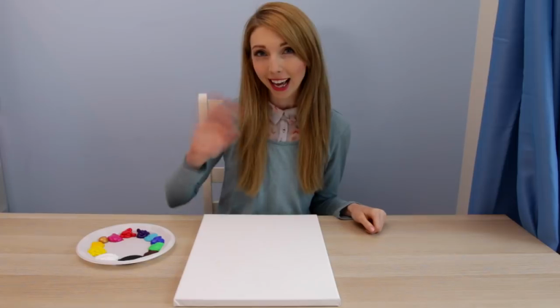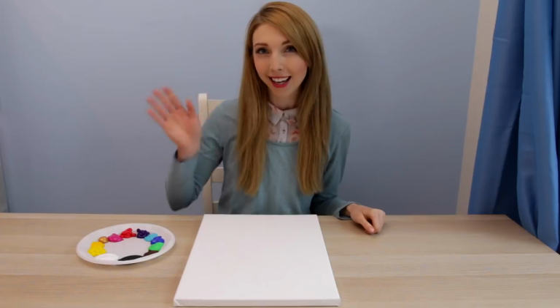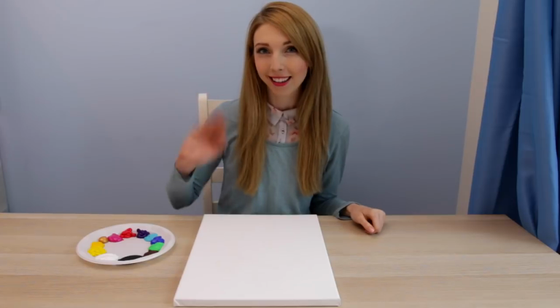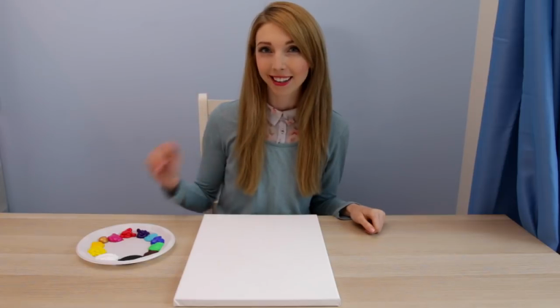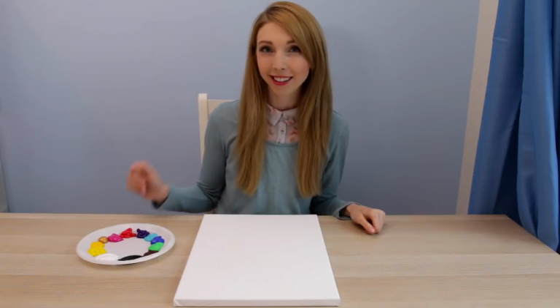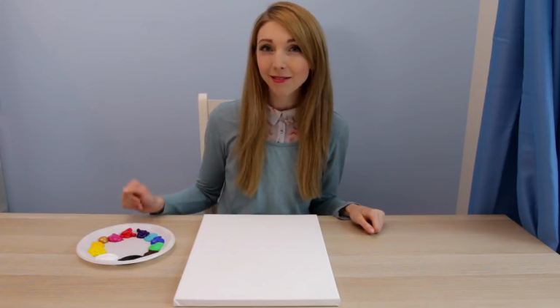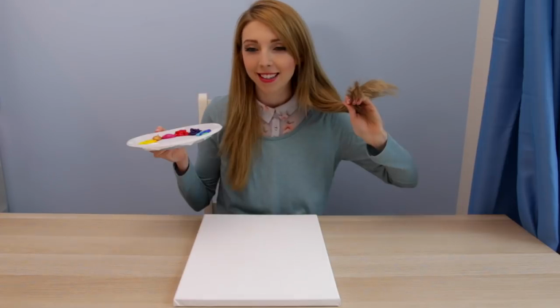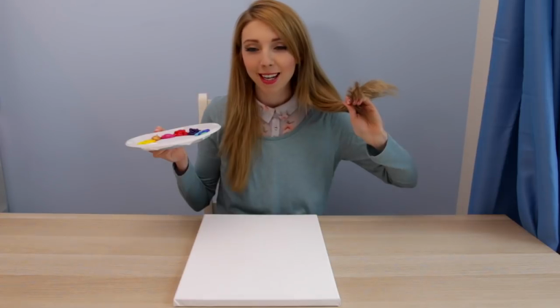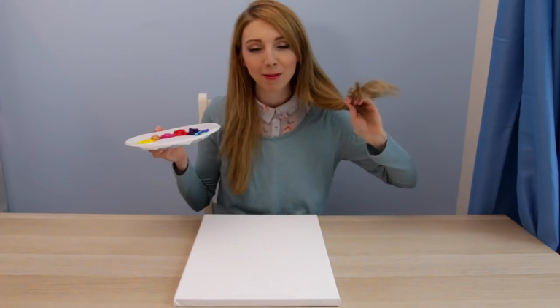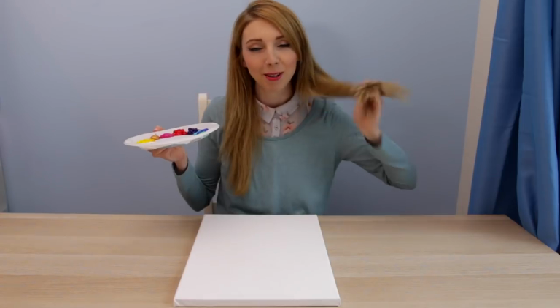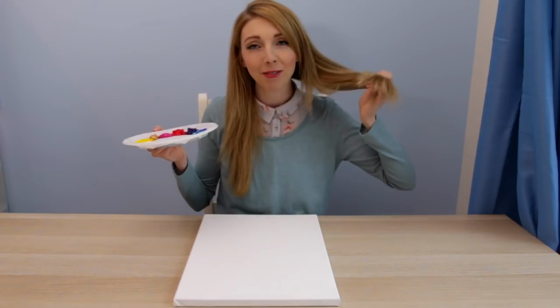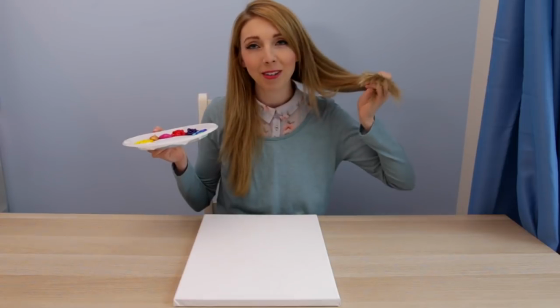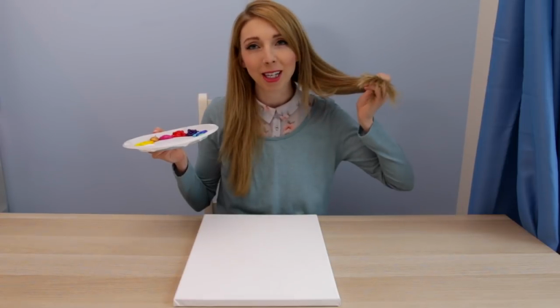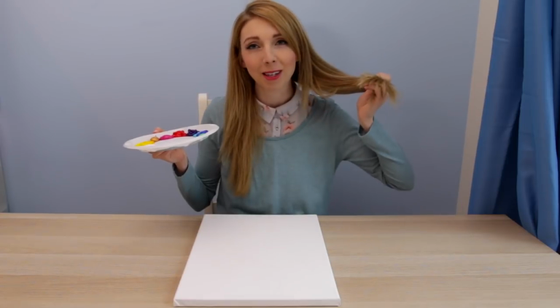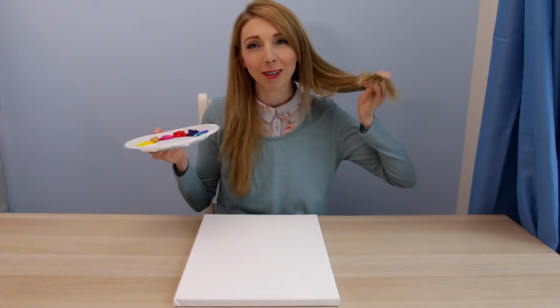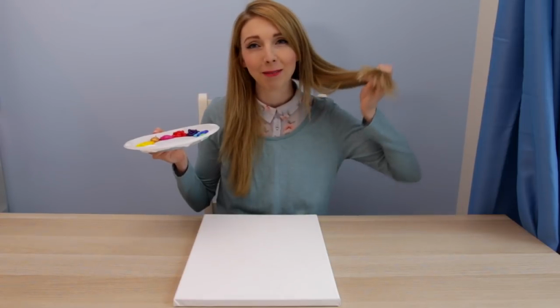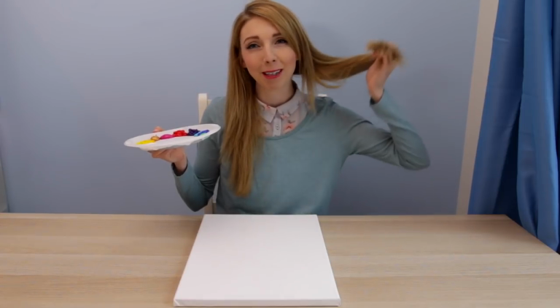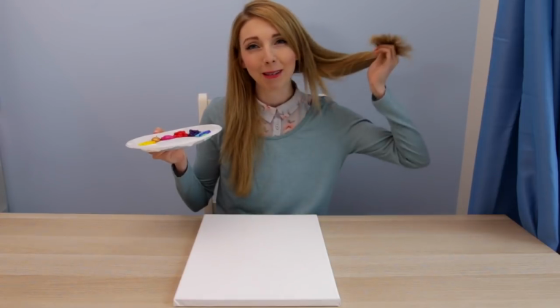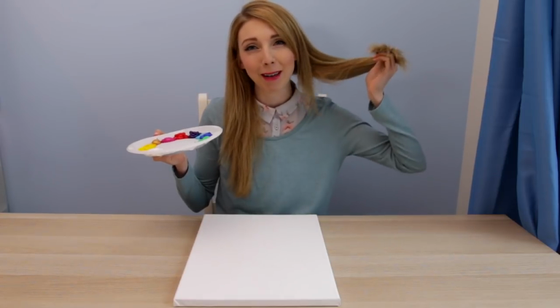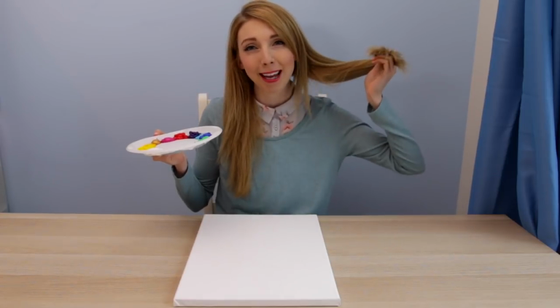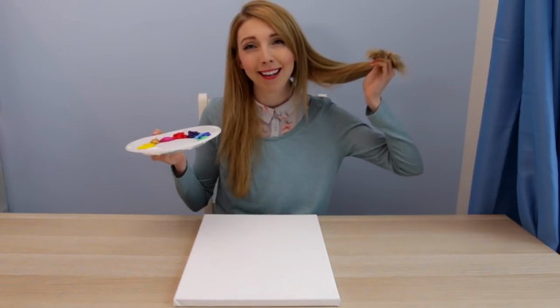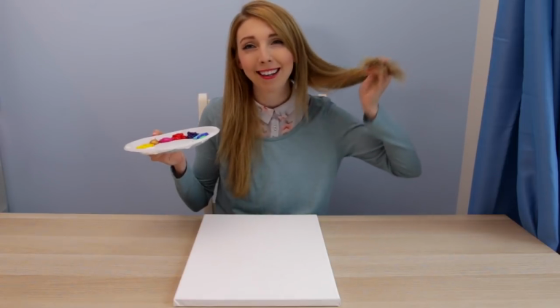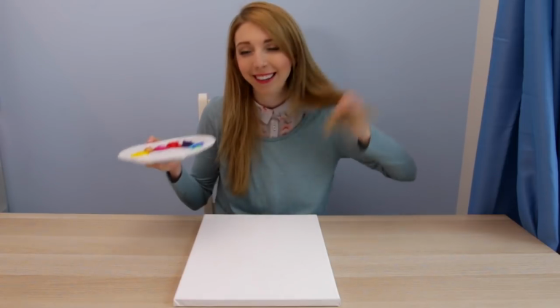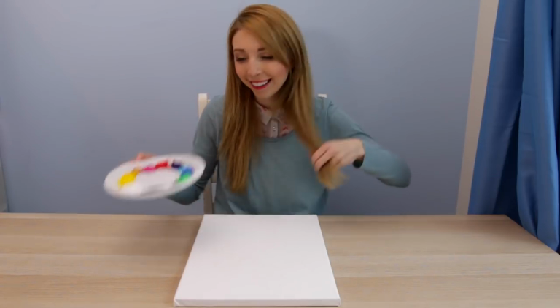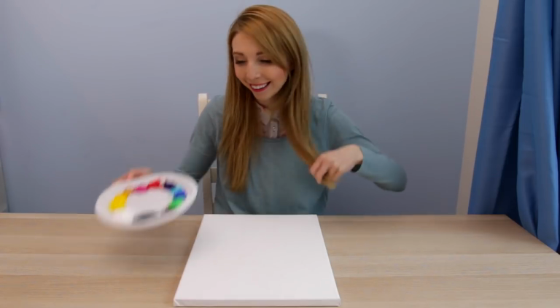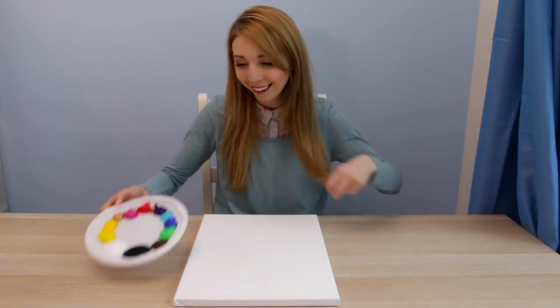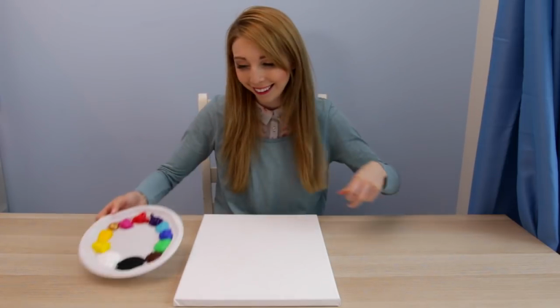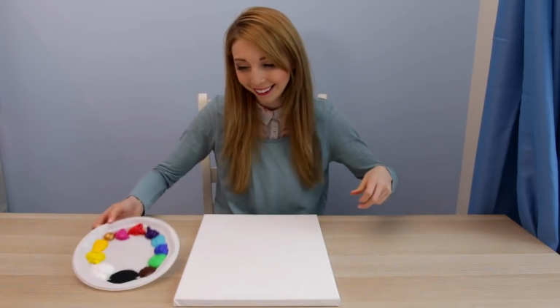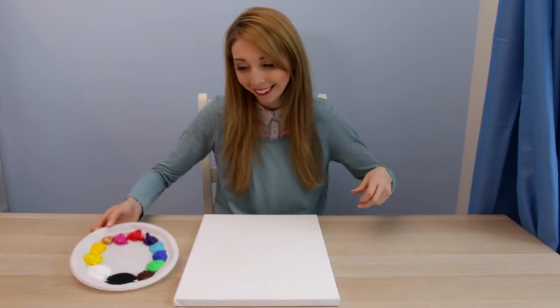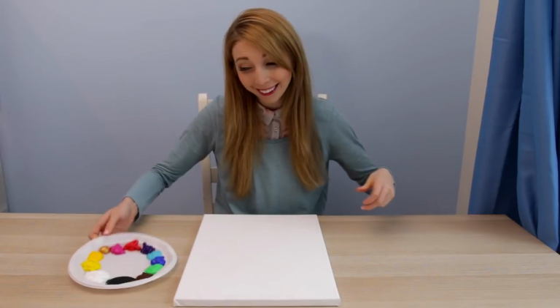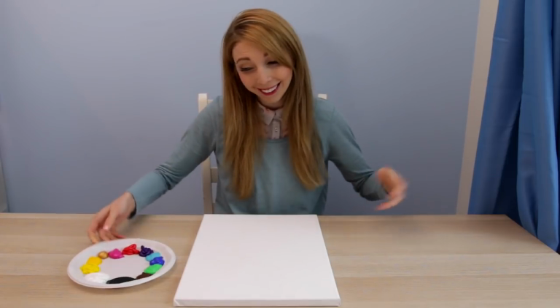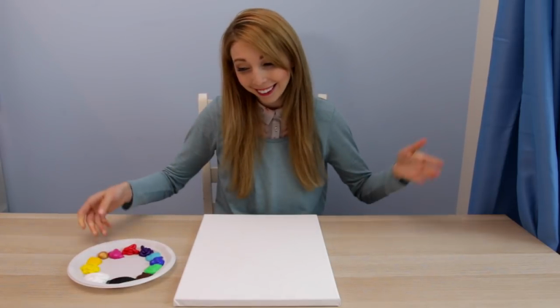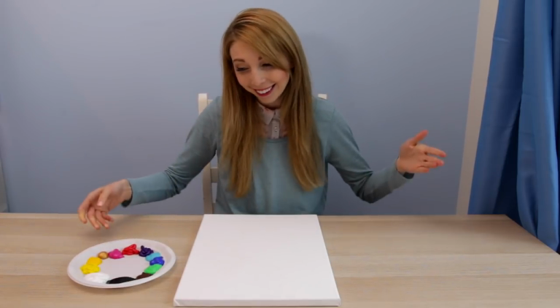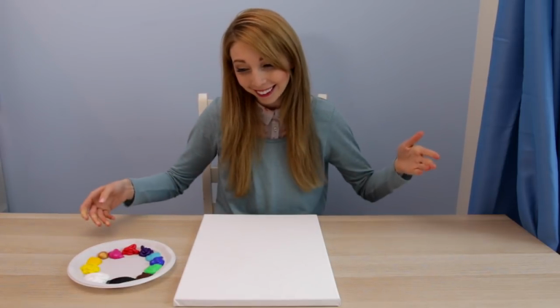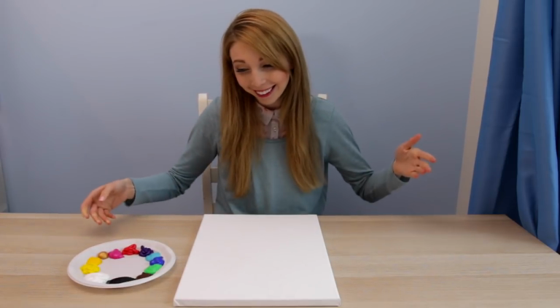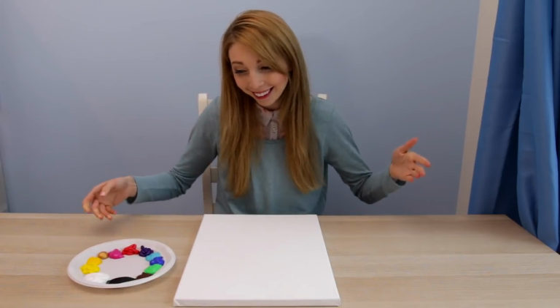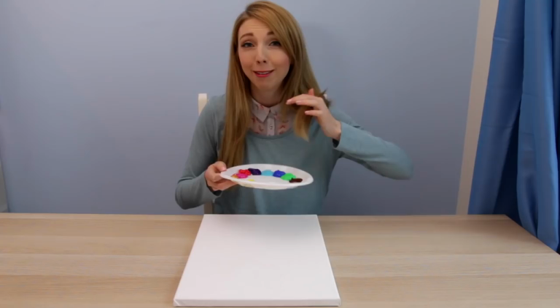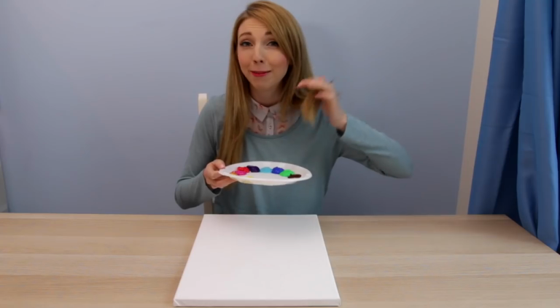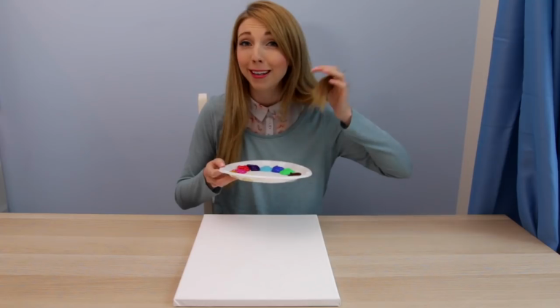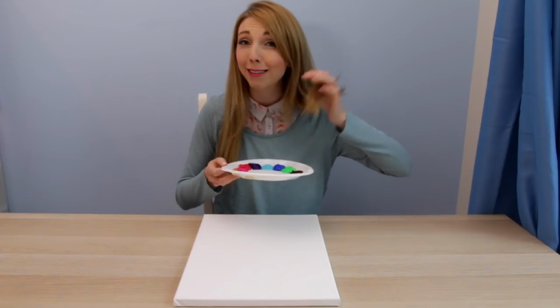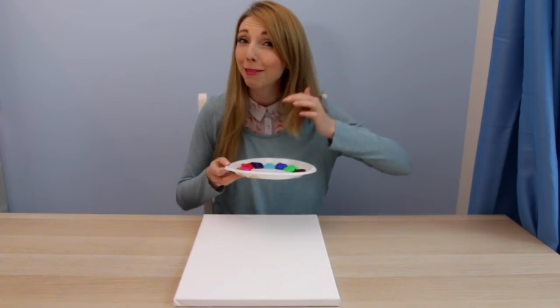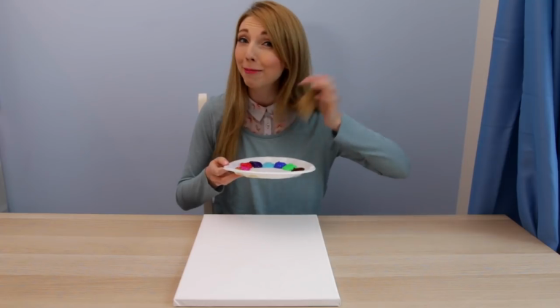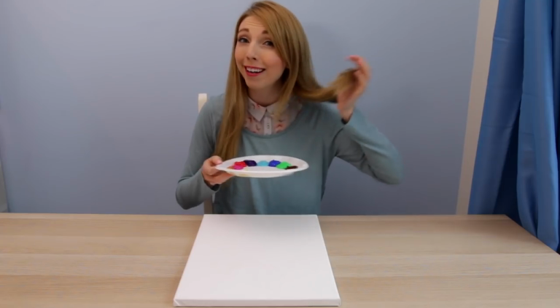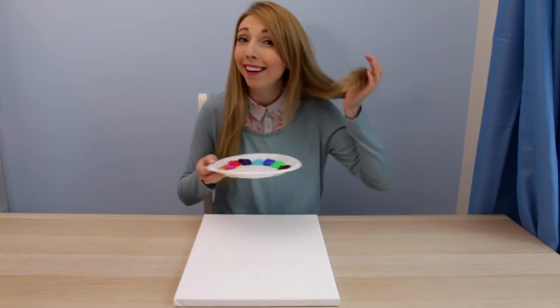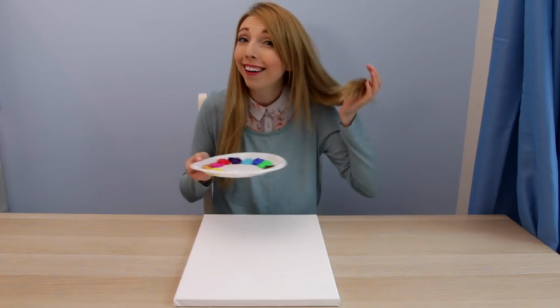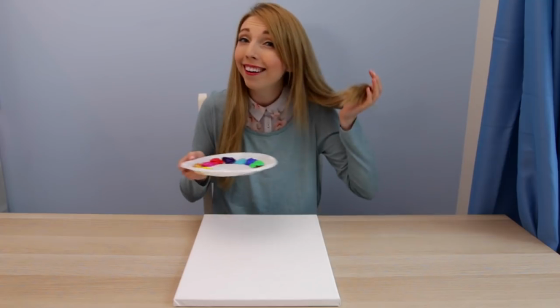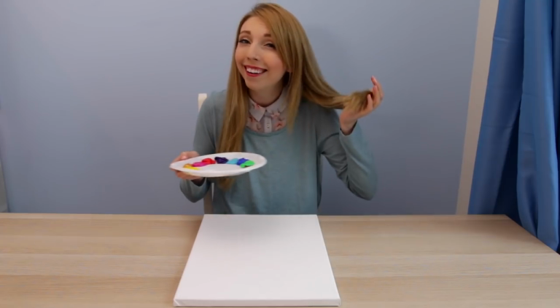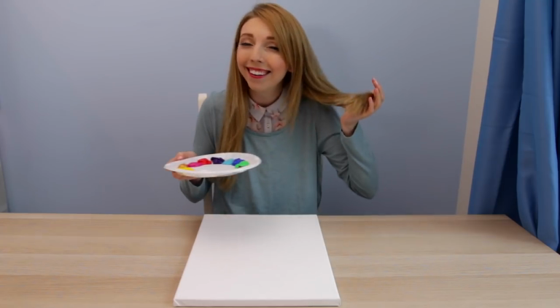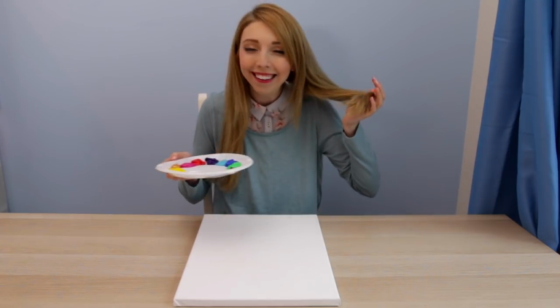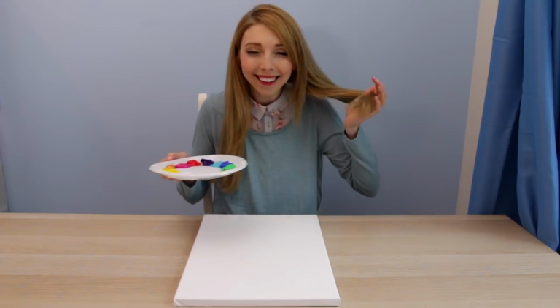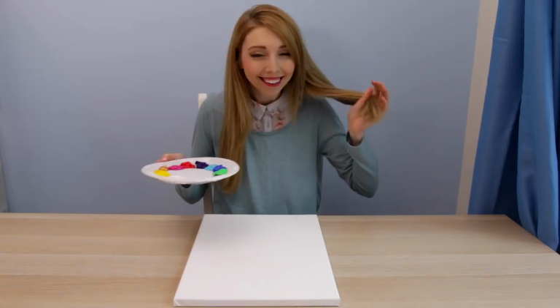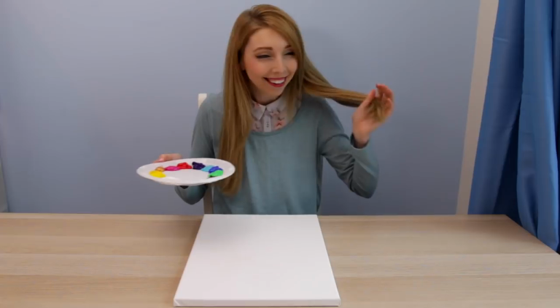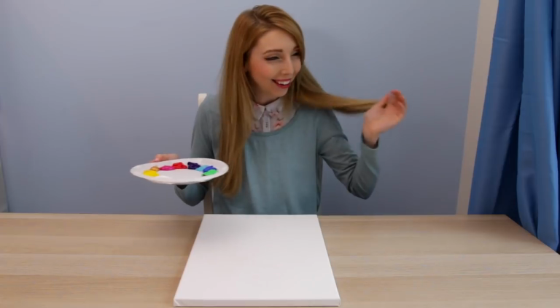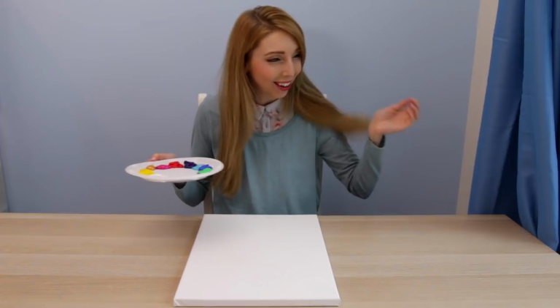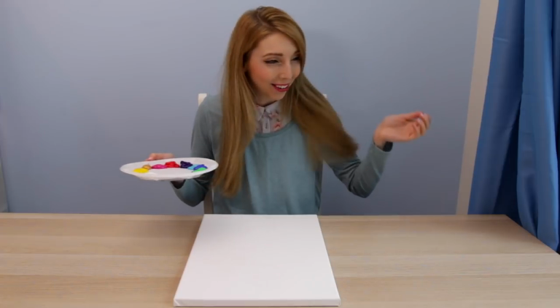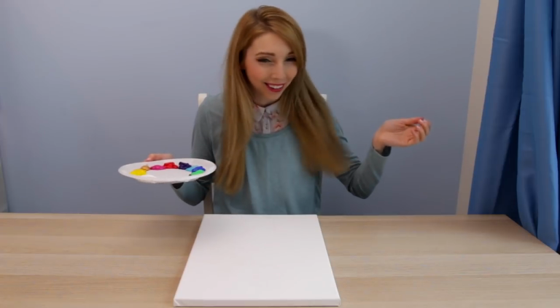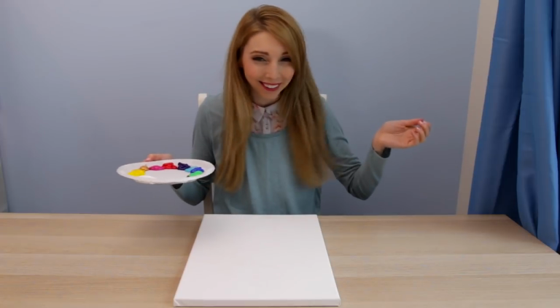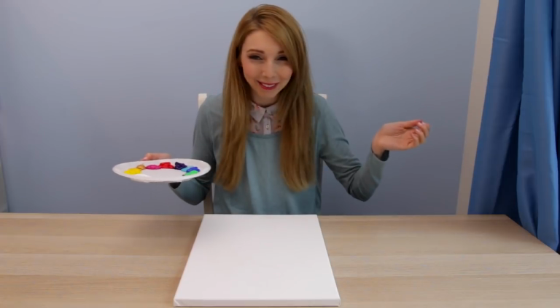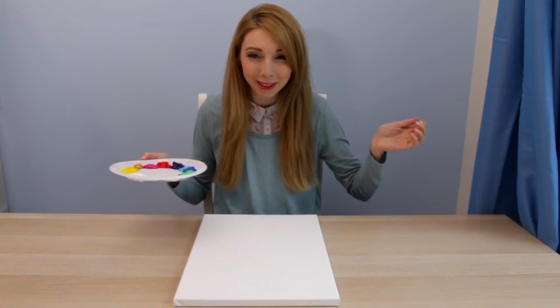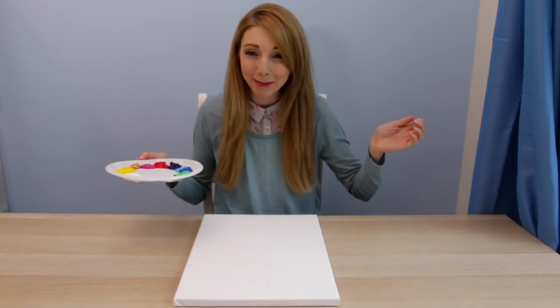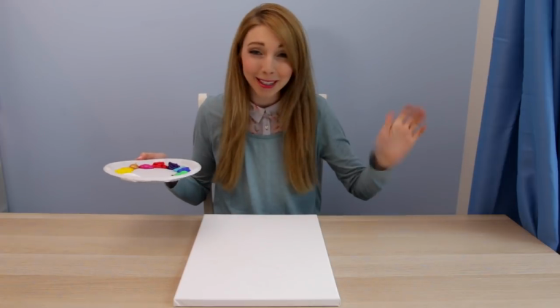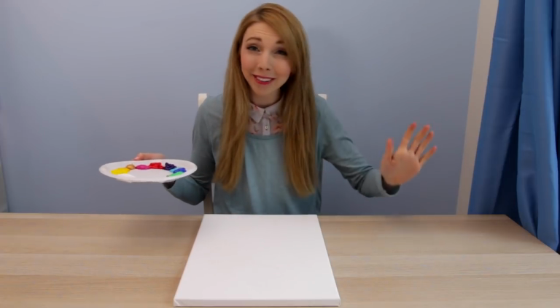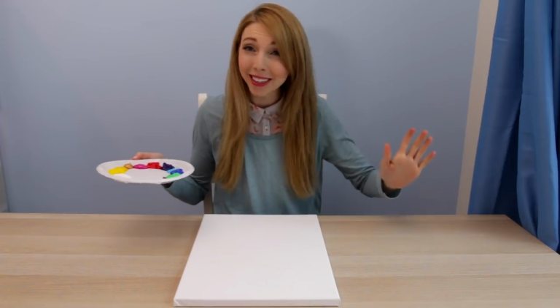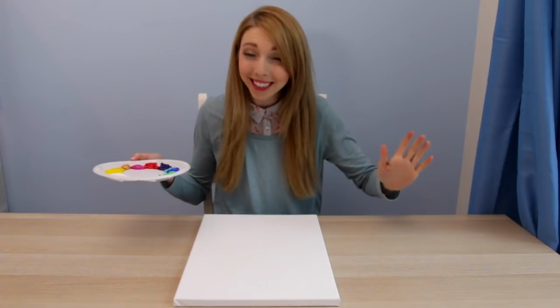Hi there! Today I'm doing a video where I'm going to paint — I'm painting with my hair! Oh god, what am I doing?